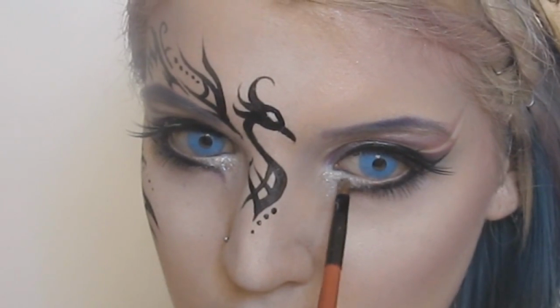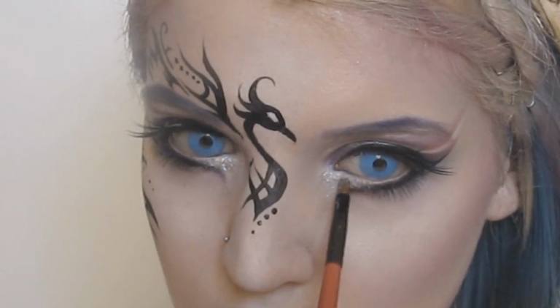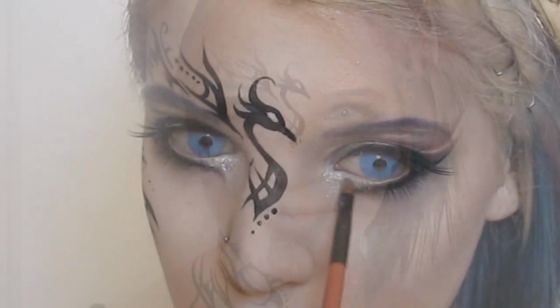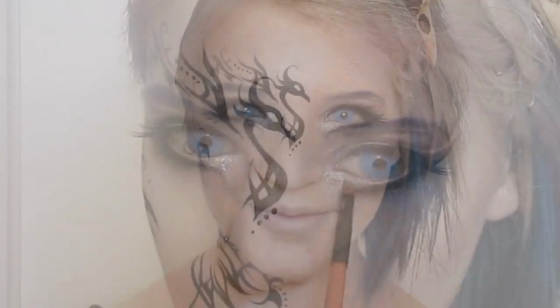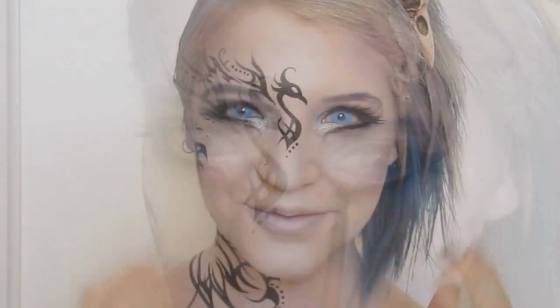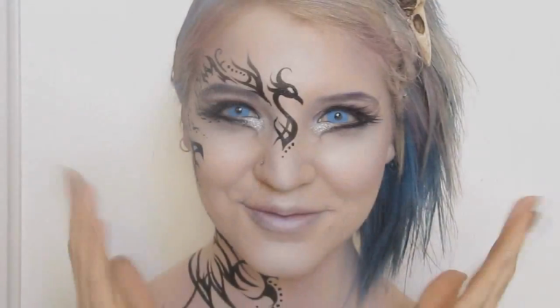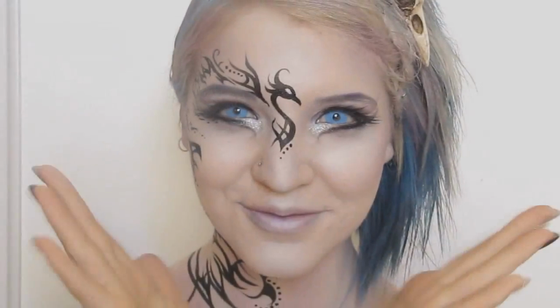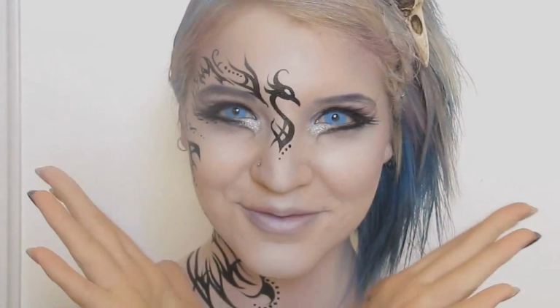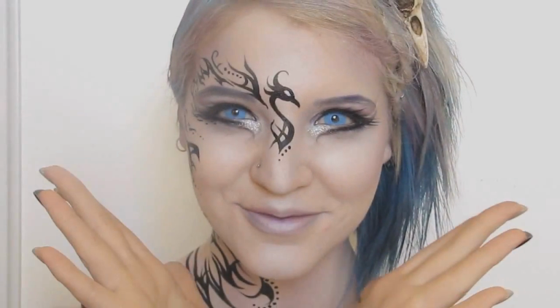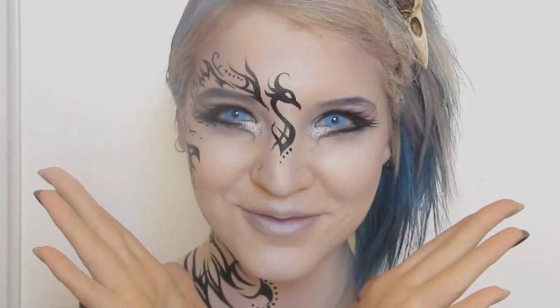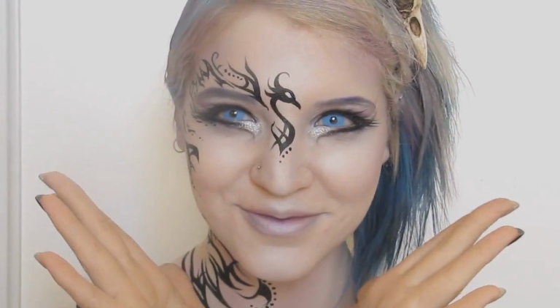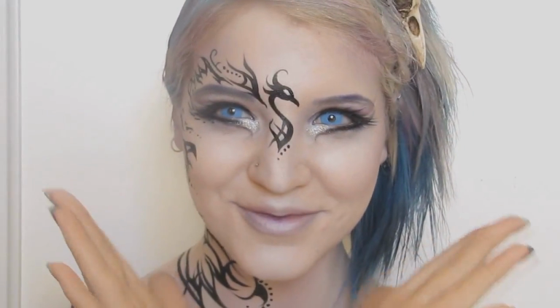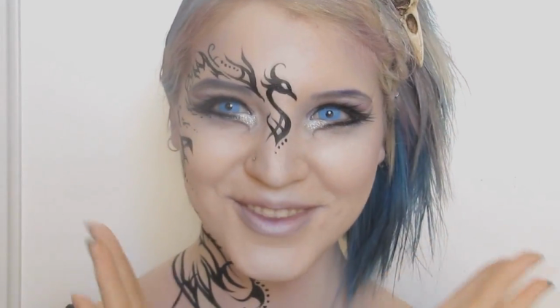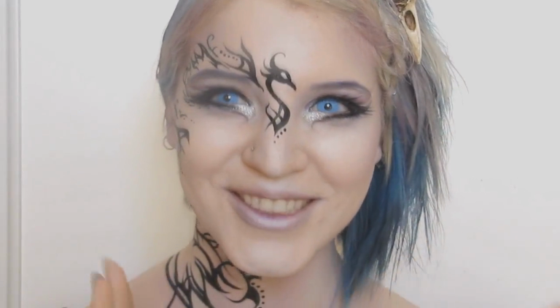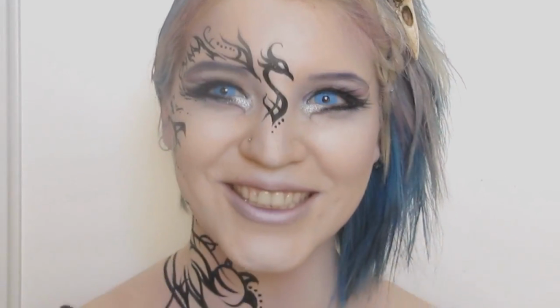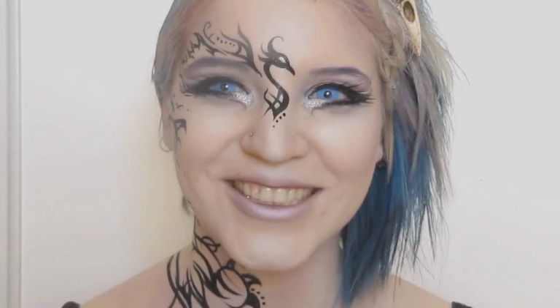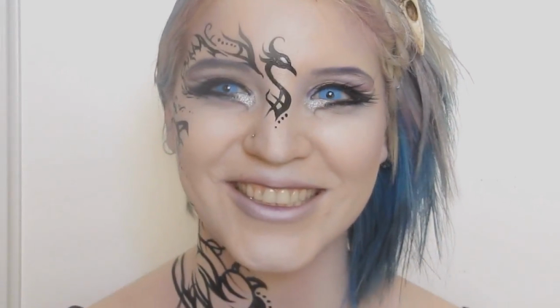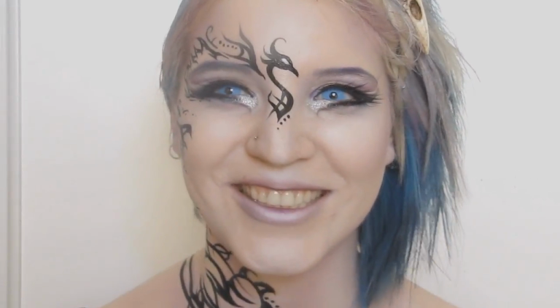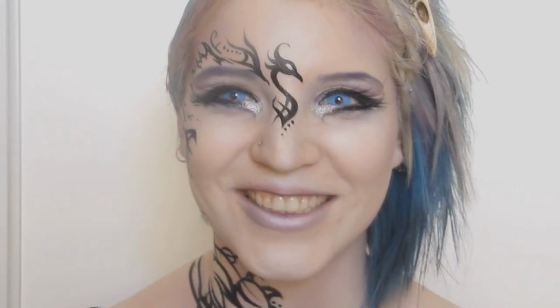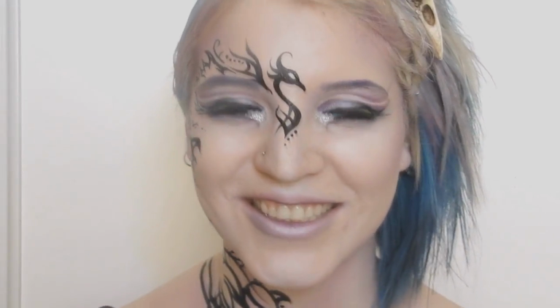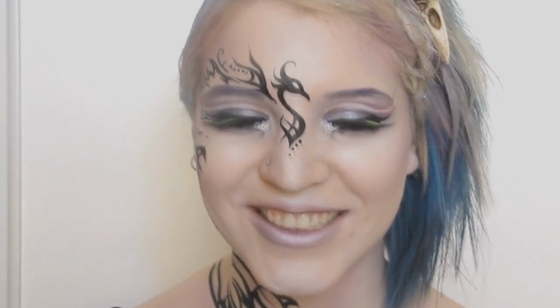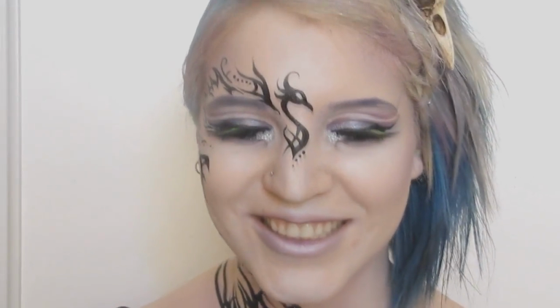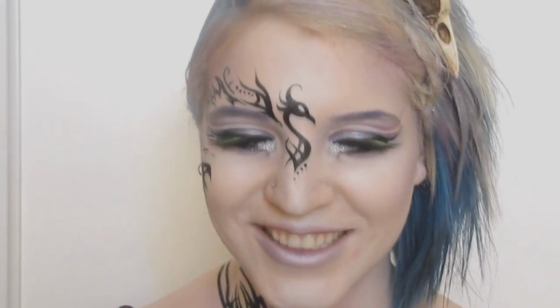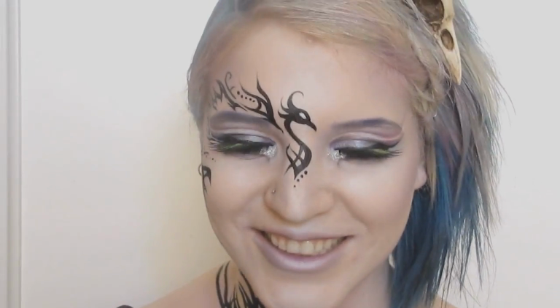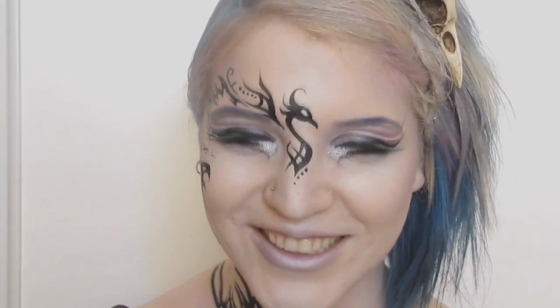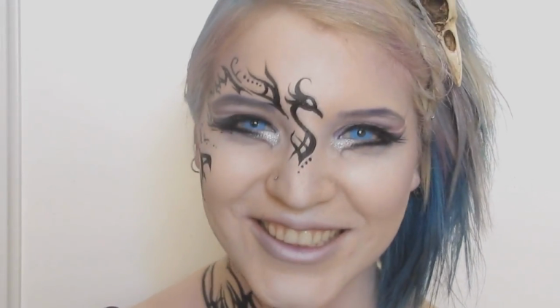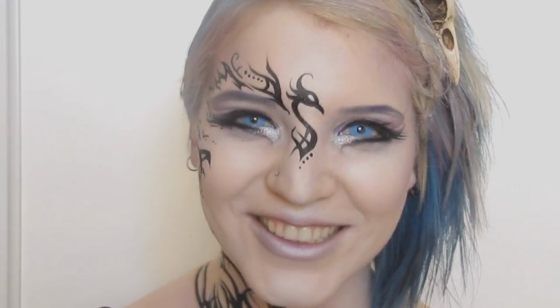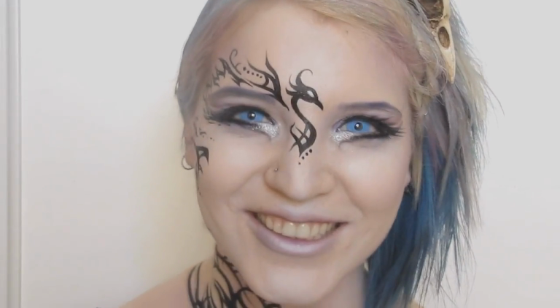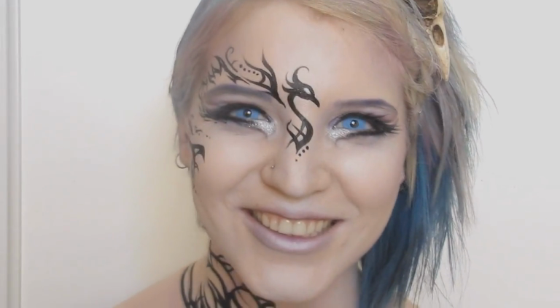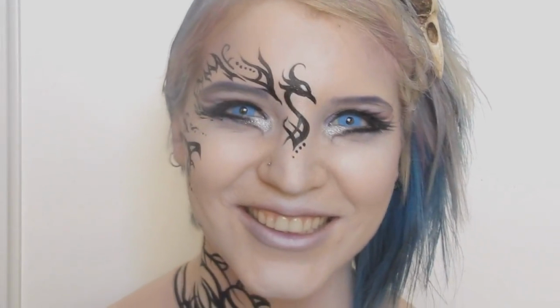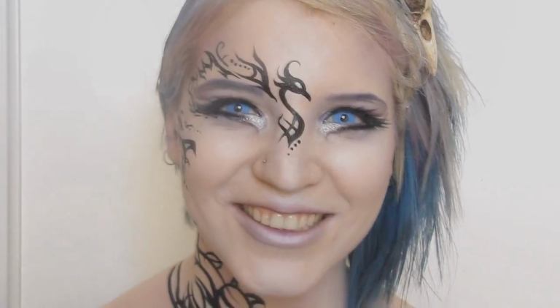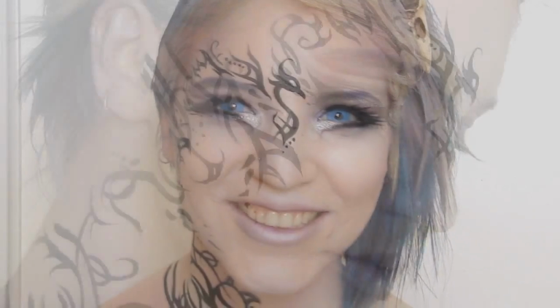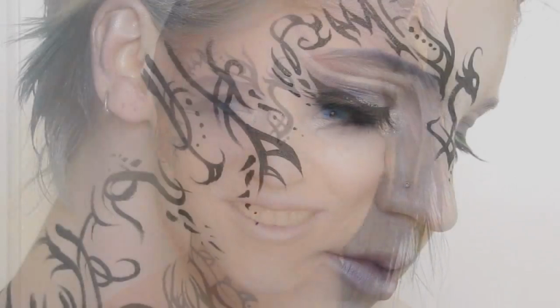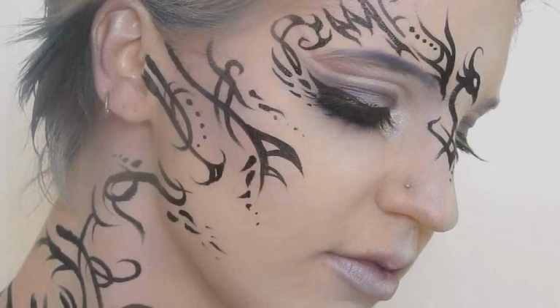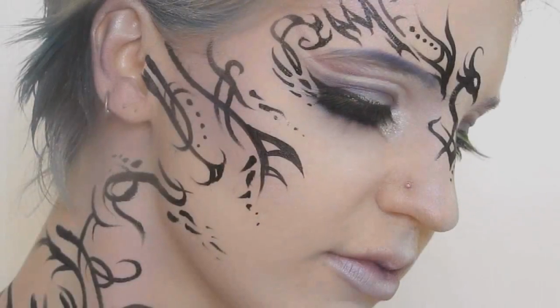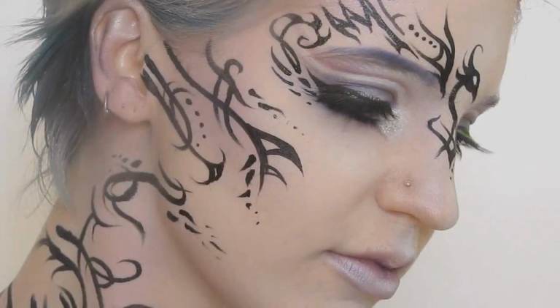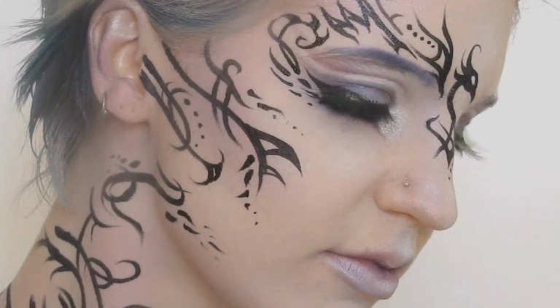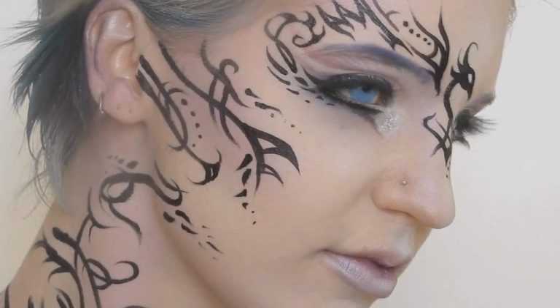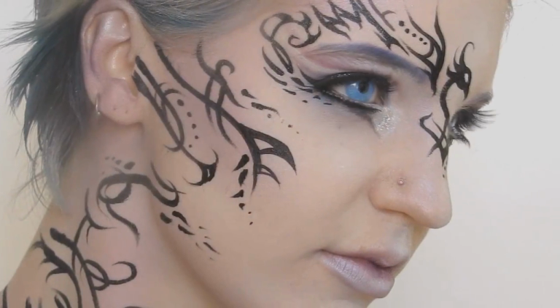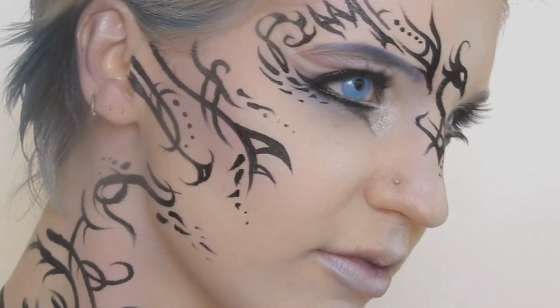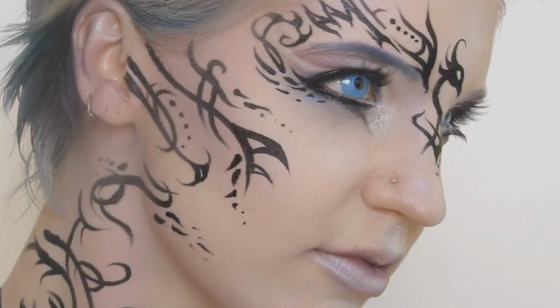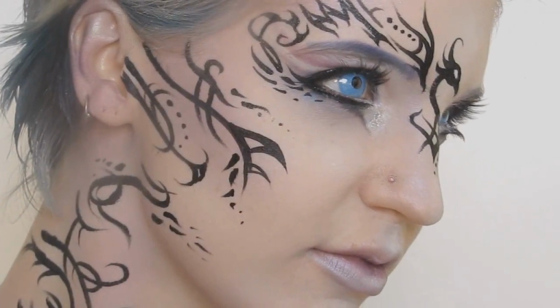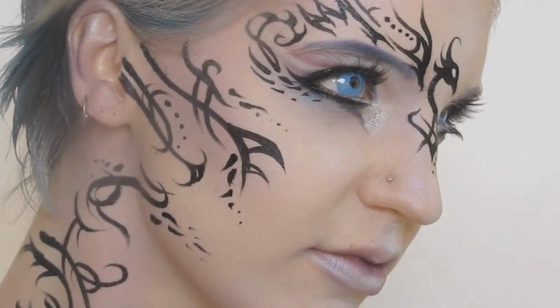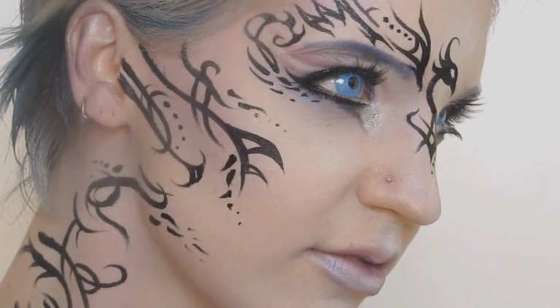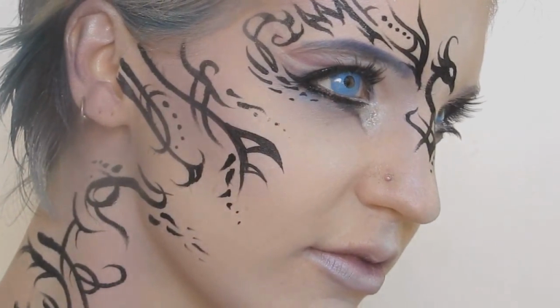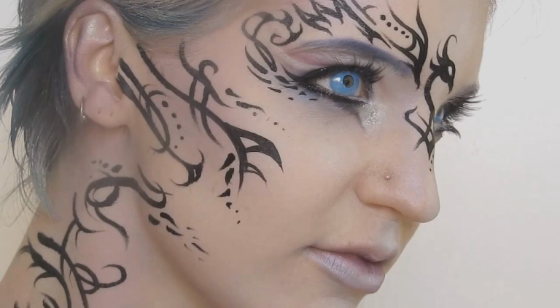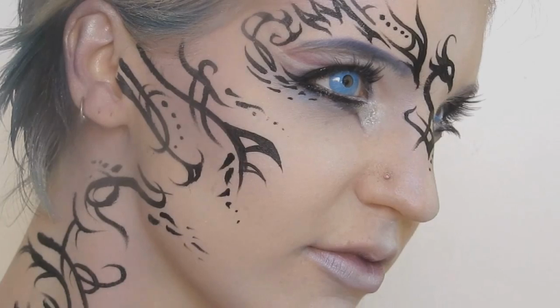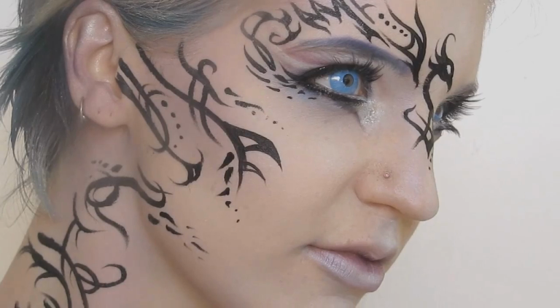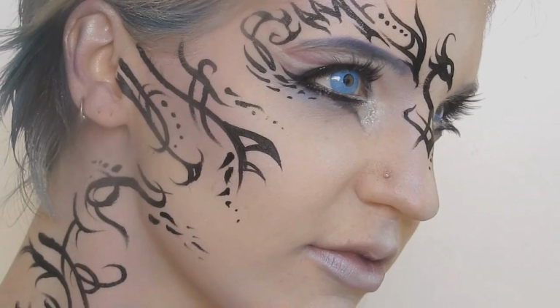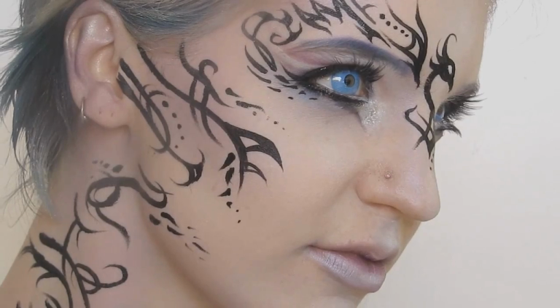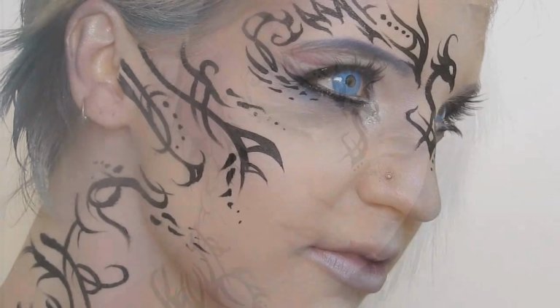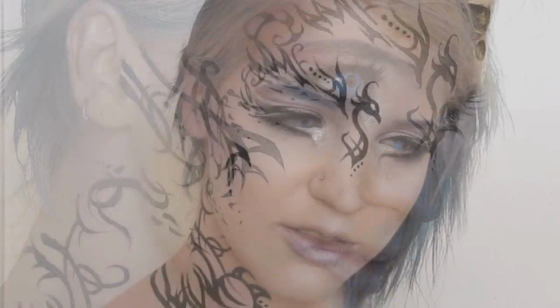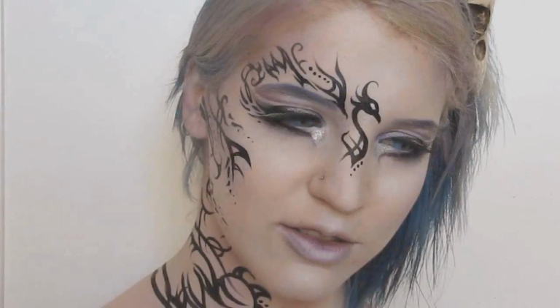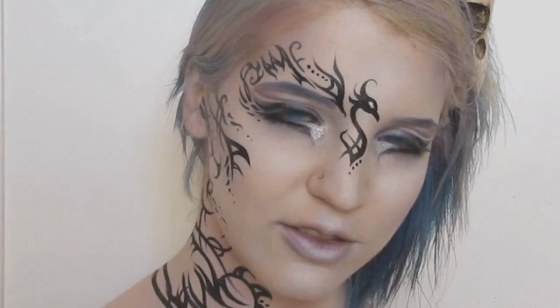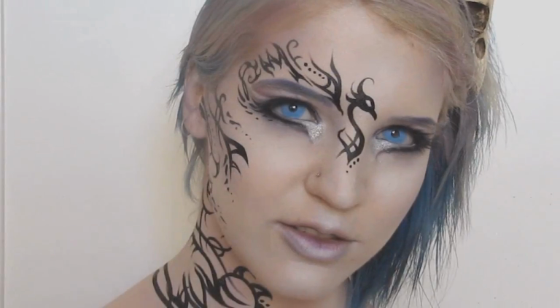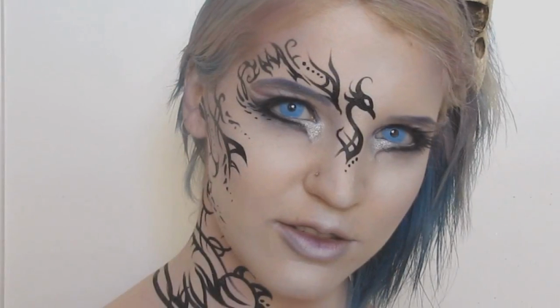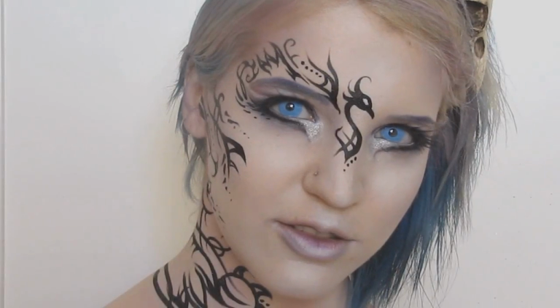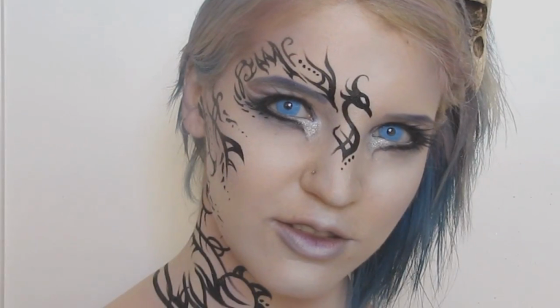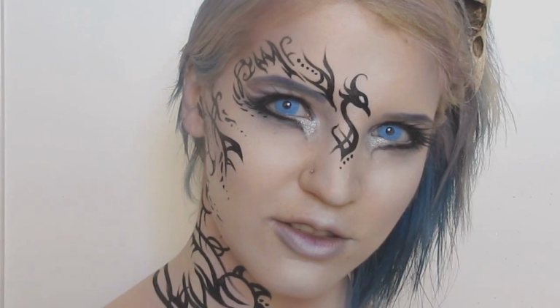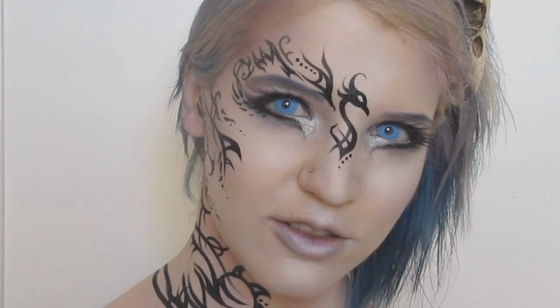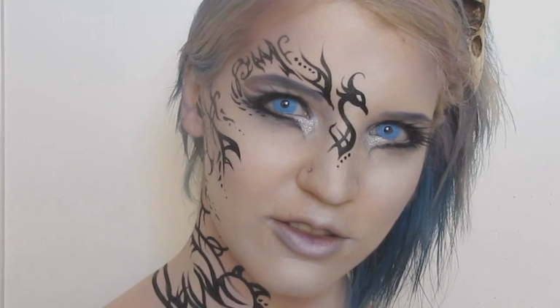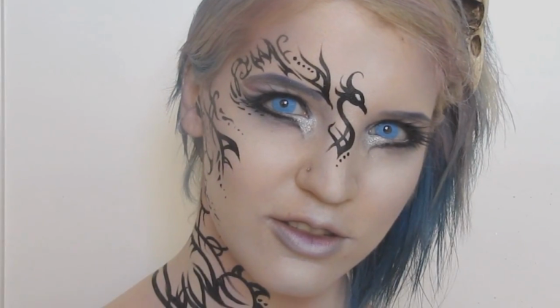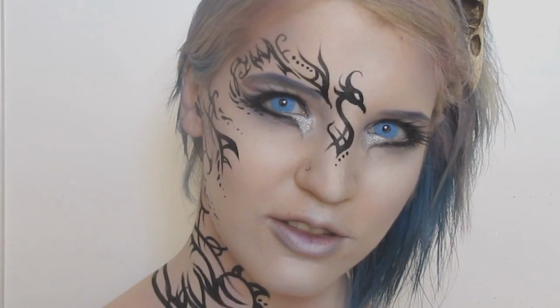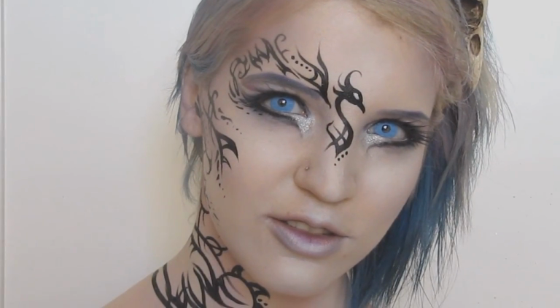The last thing I wanted to do was add a bit of glitter to the inner corners, just for some fun. And in the end, that was it.